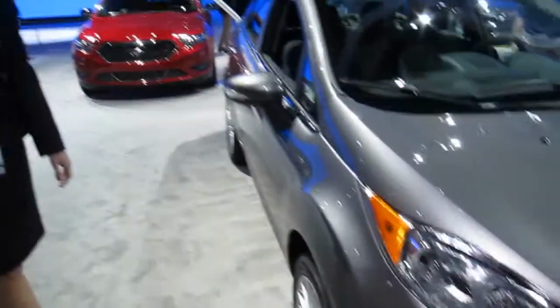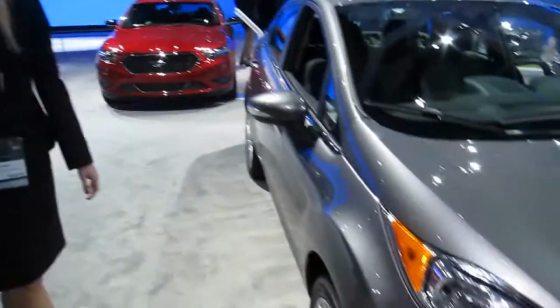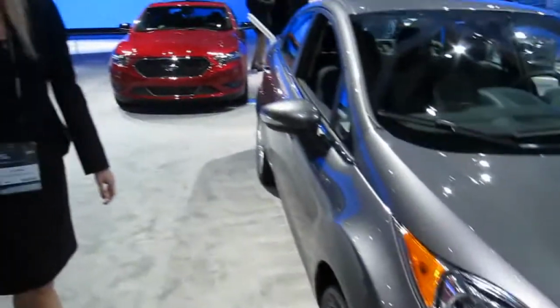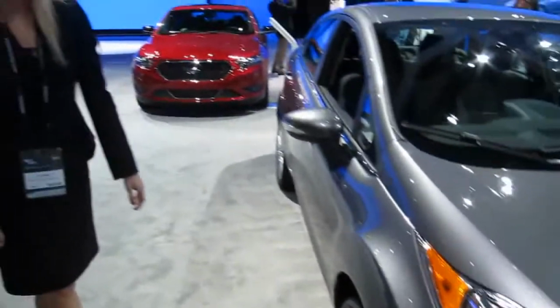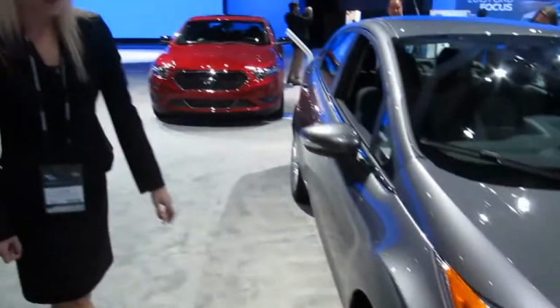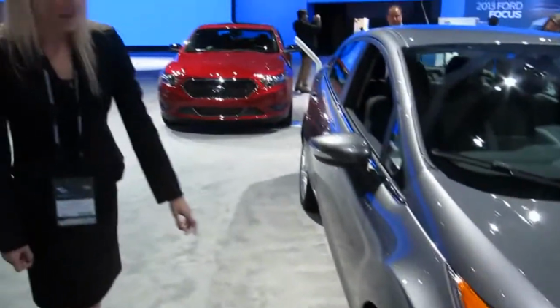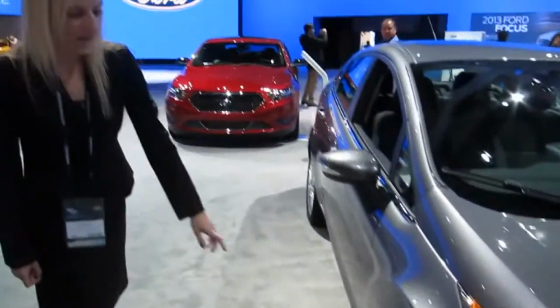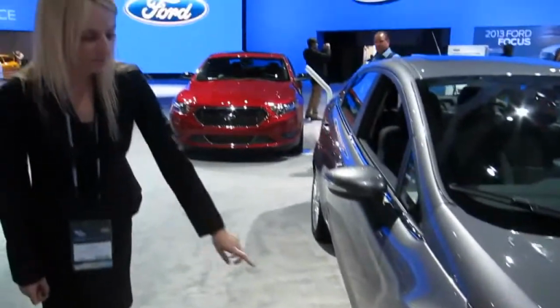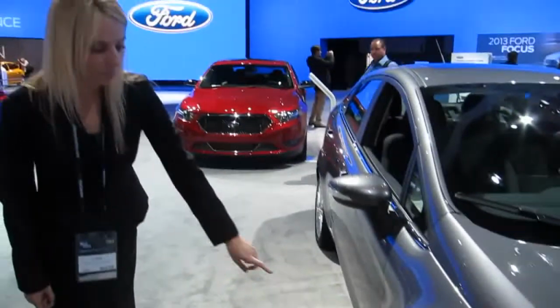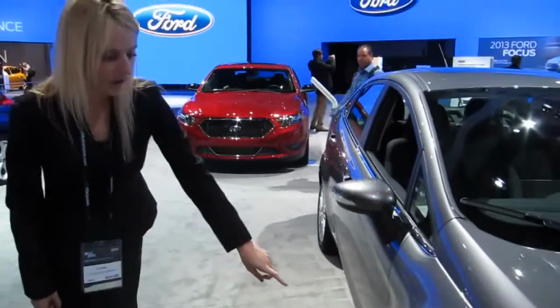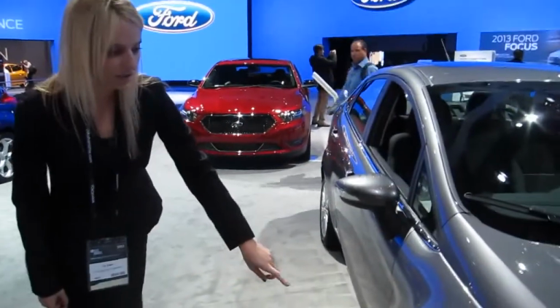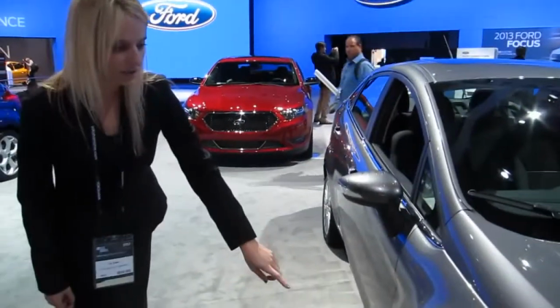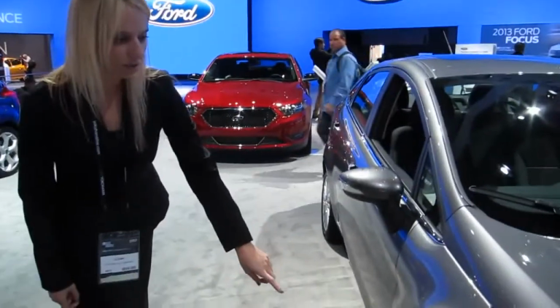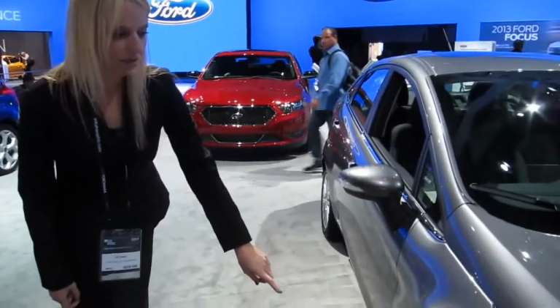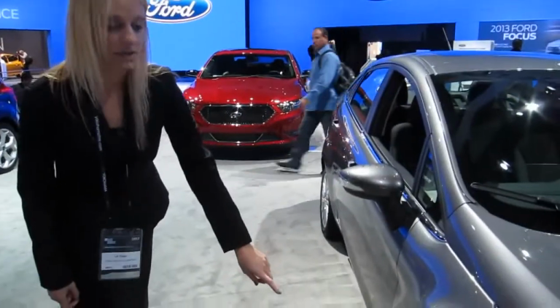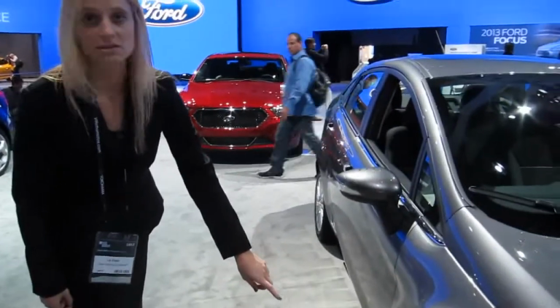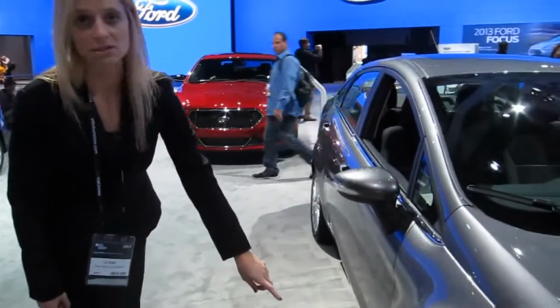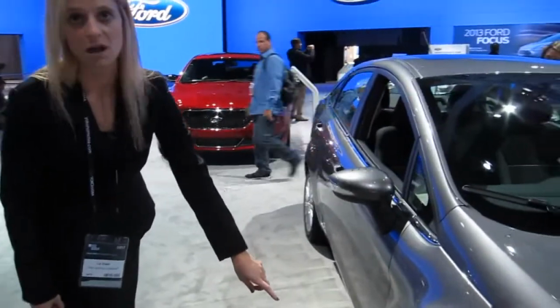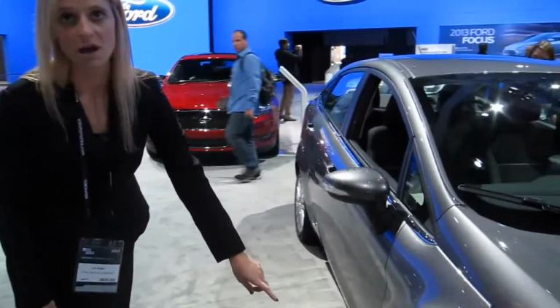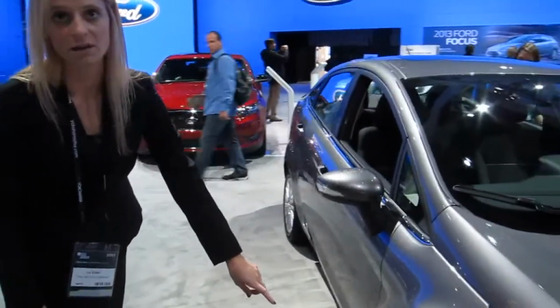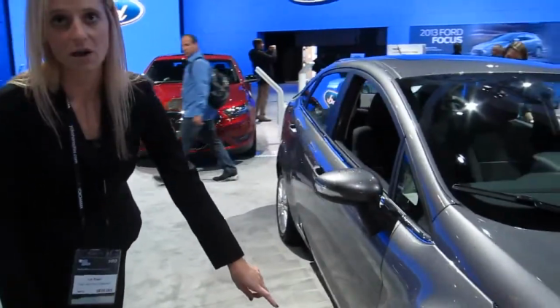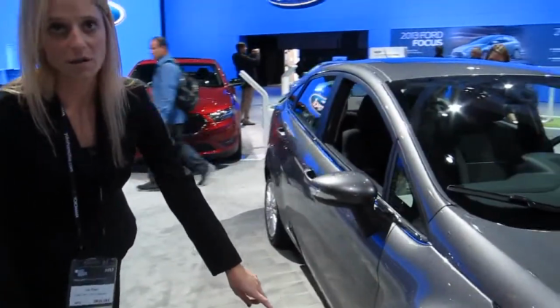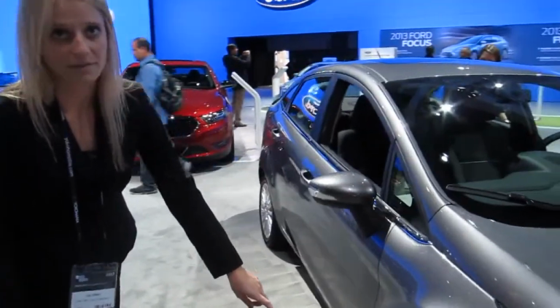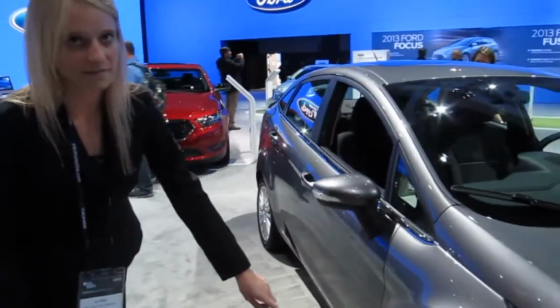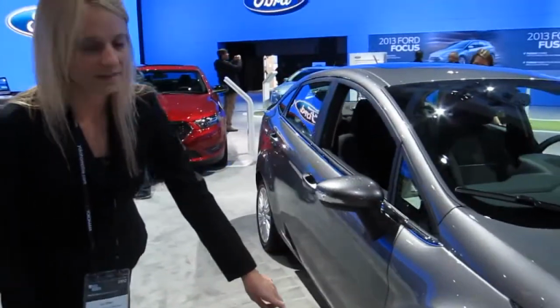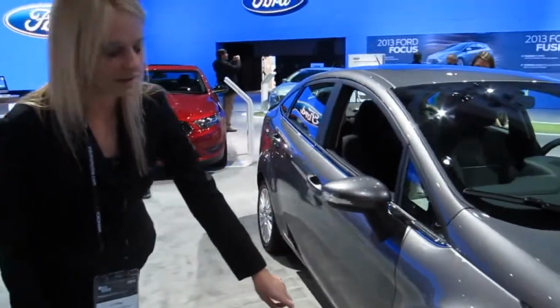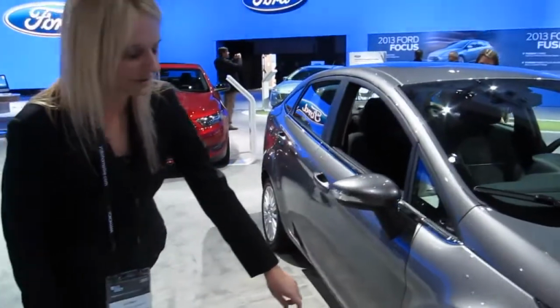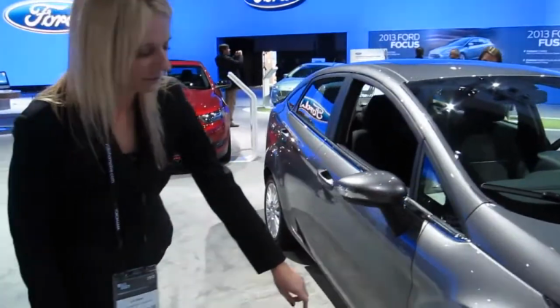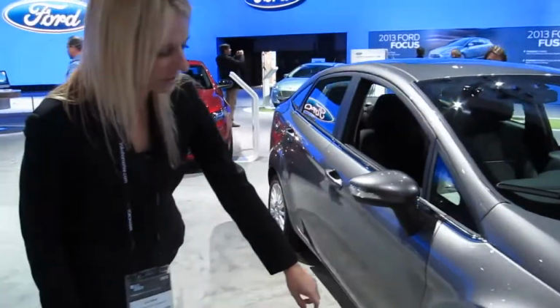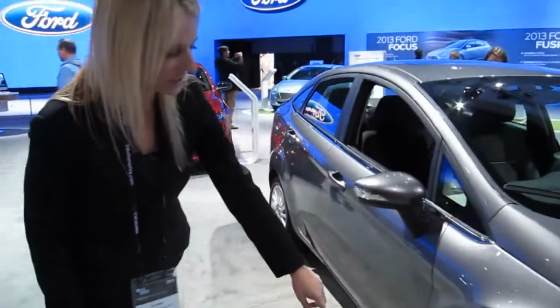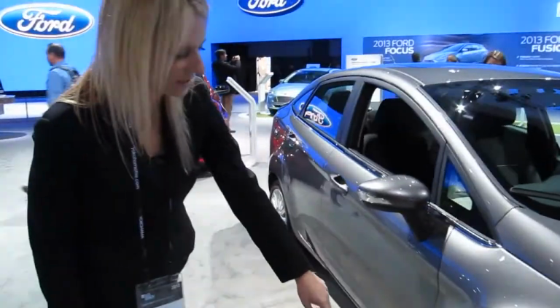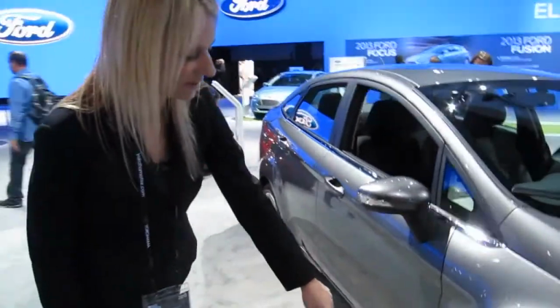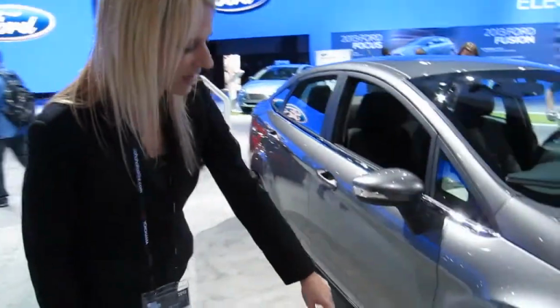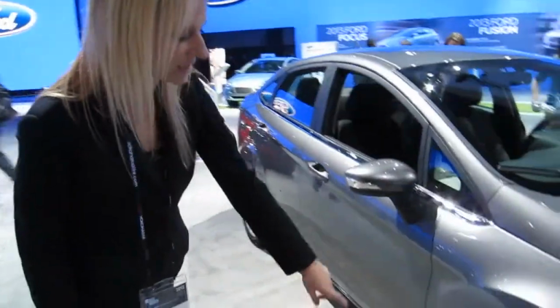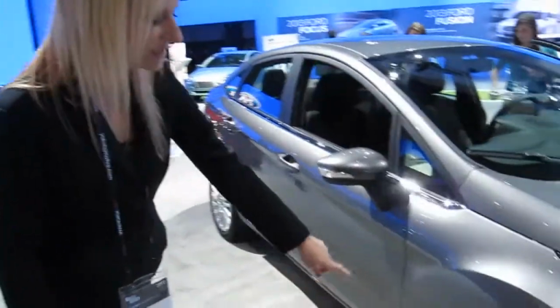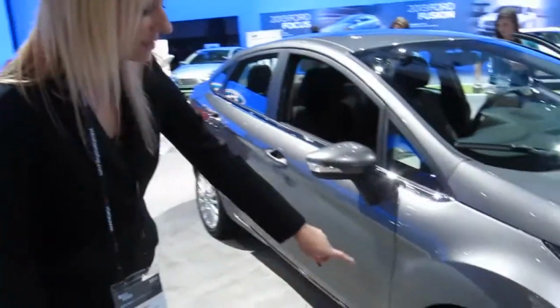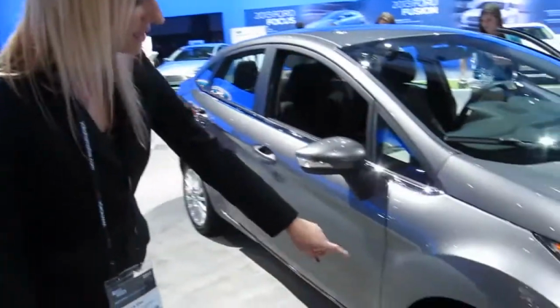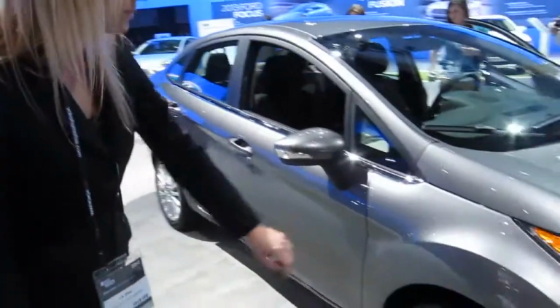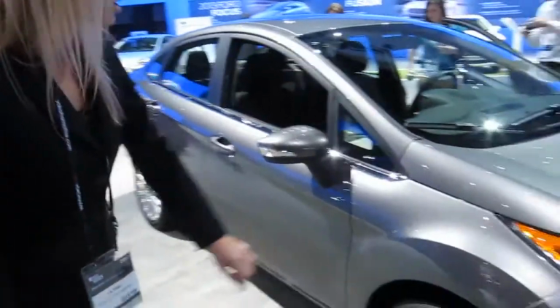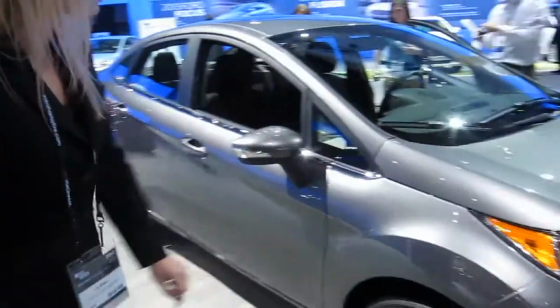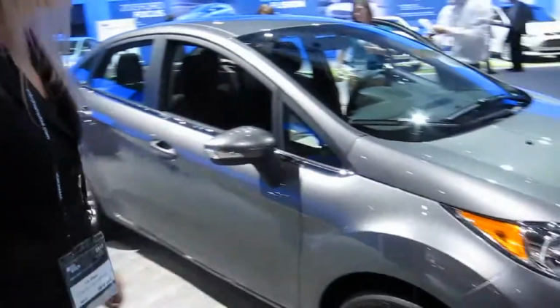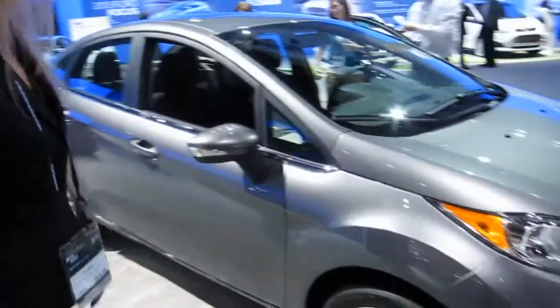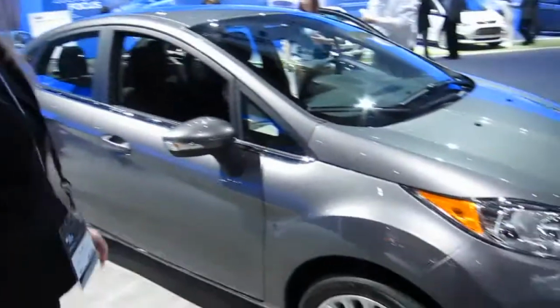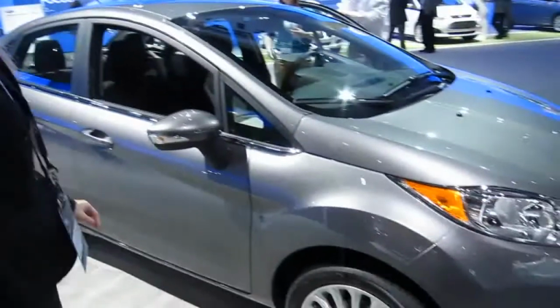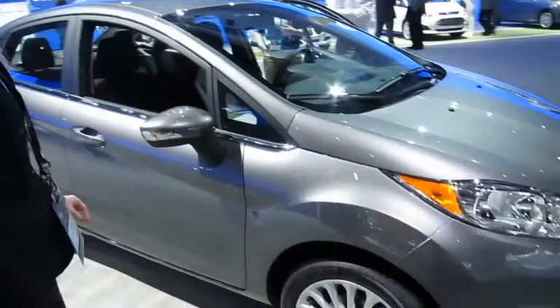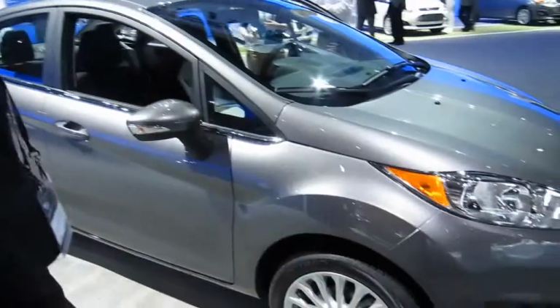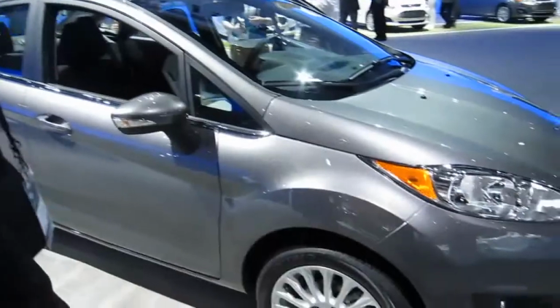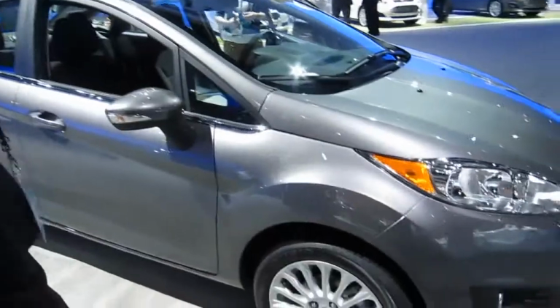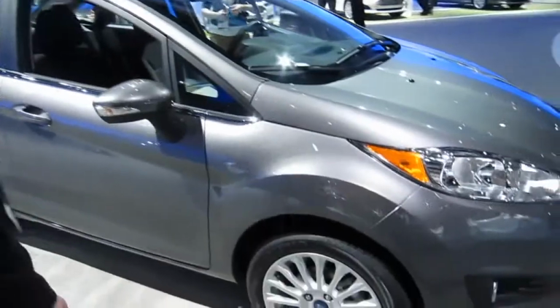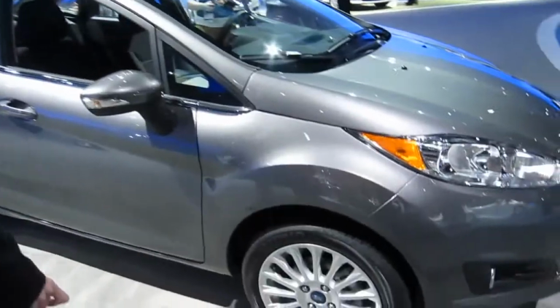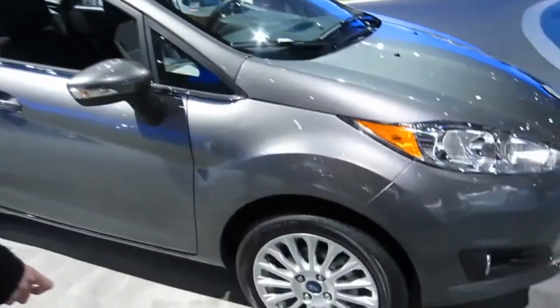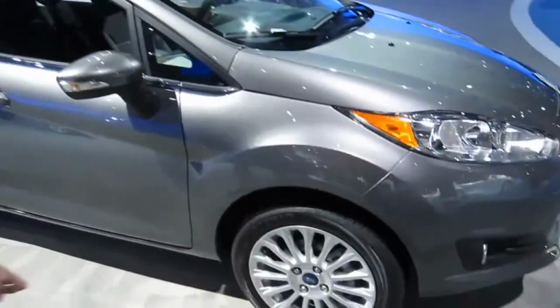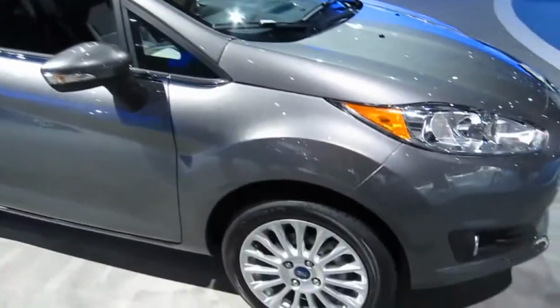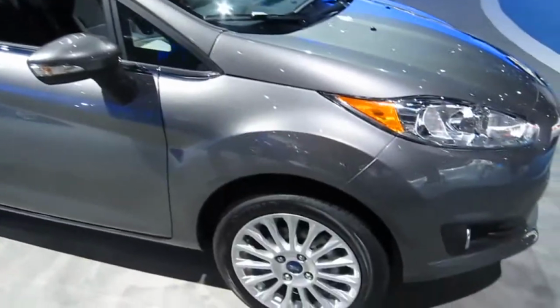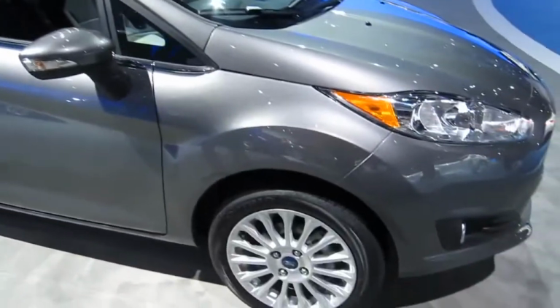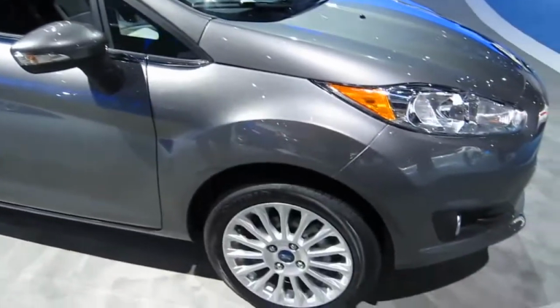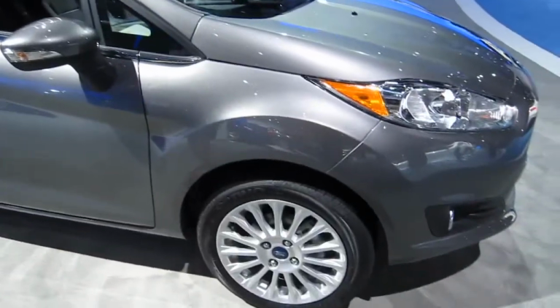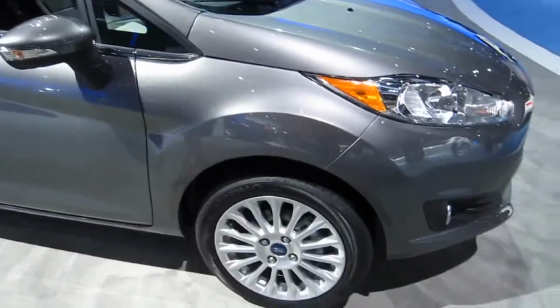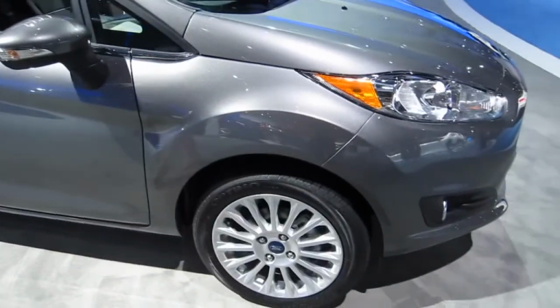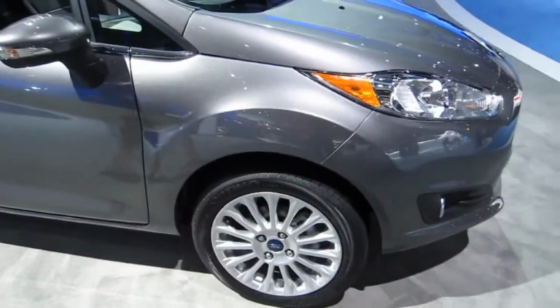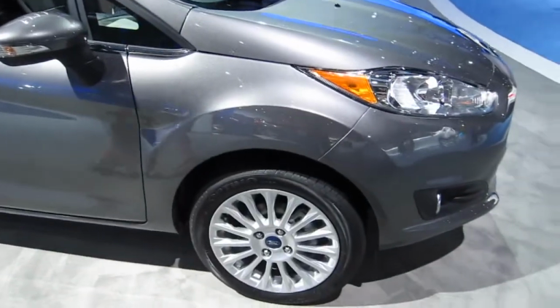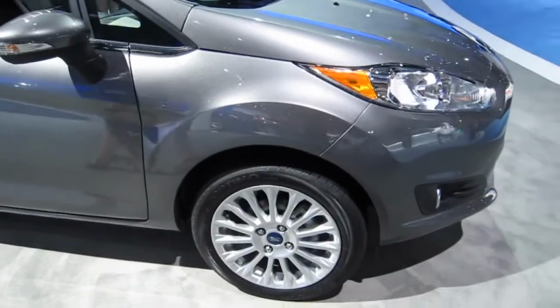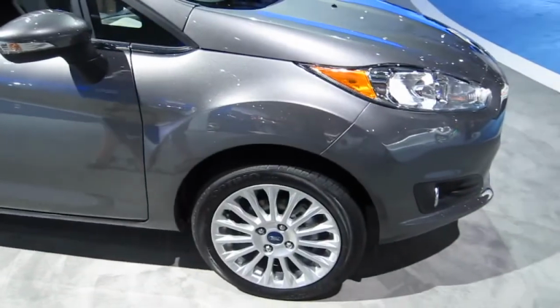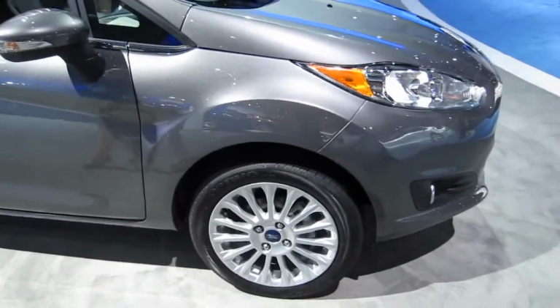We have brand new wheels on all of the 2014 Fiestas. These are our 16 inch premium painted alloy wheels.